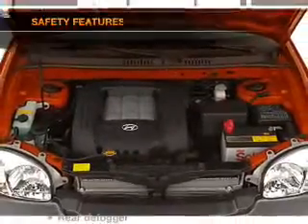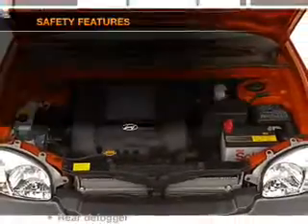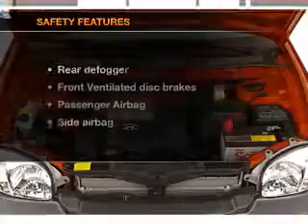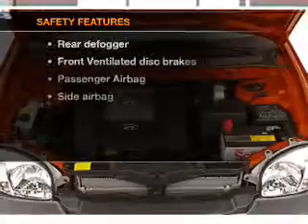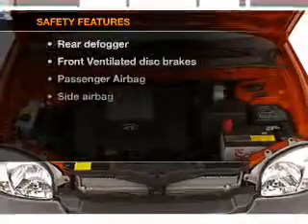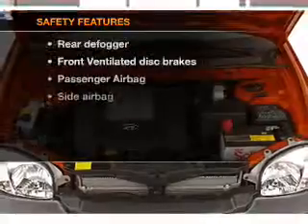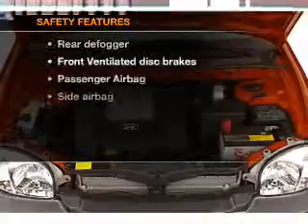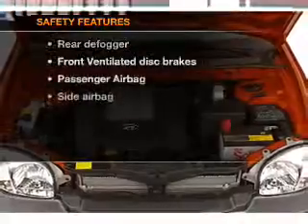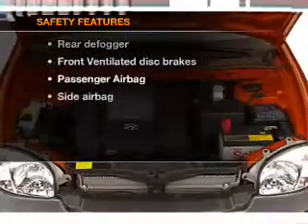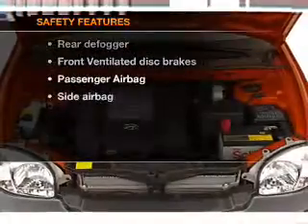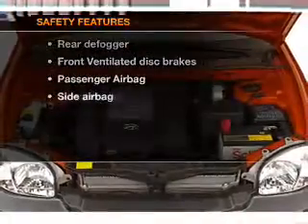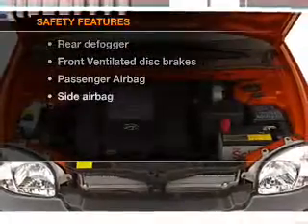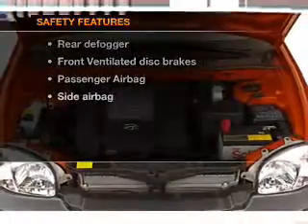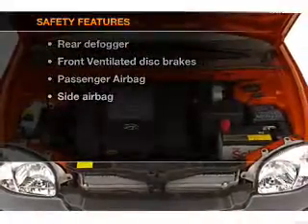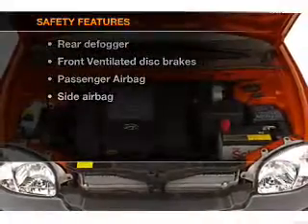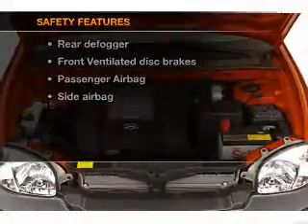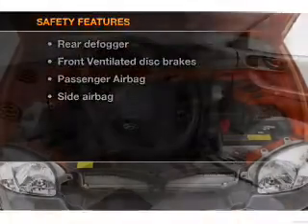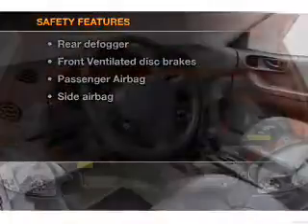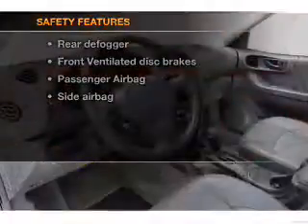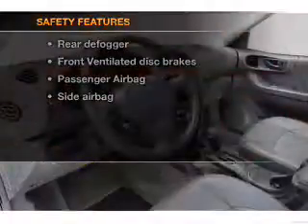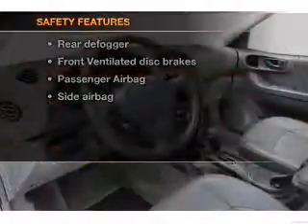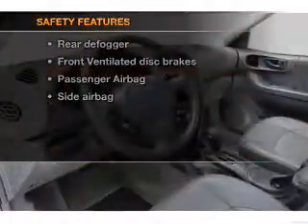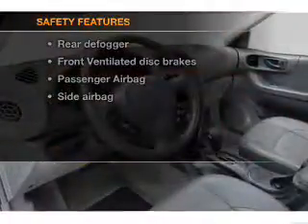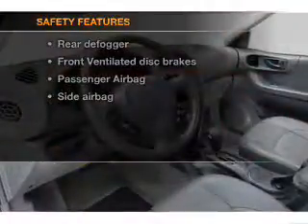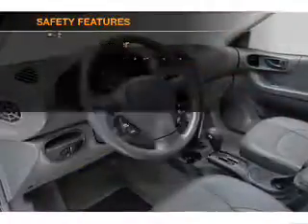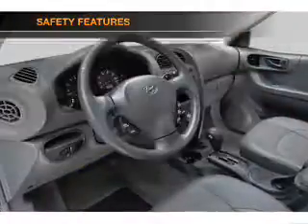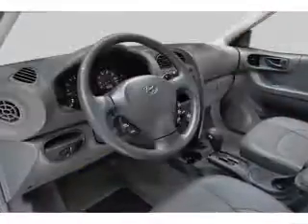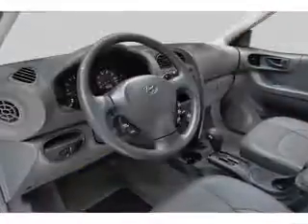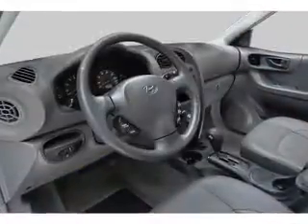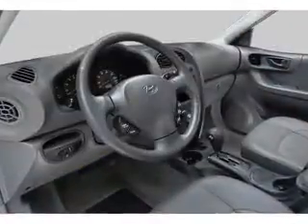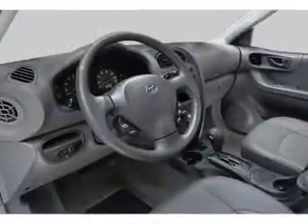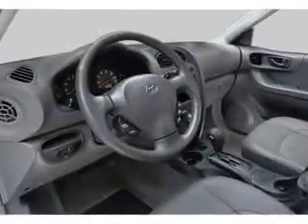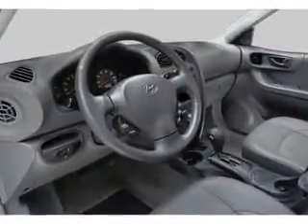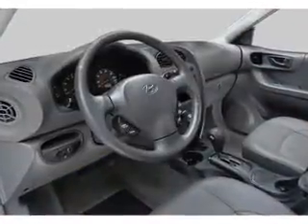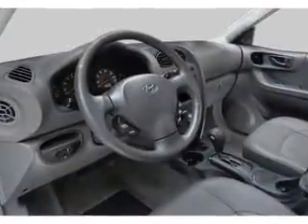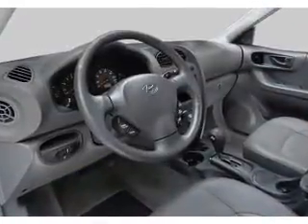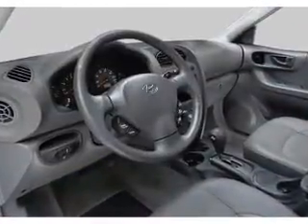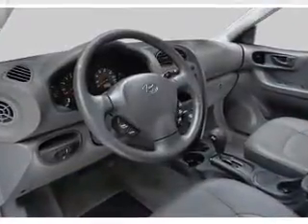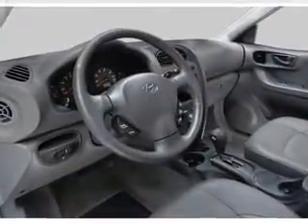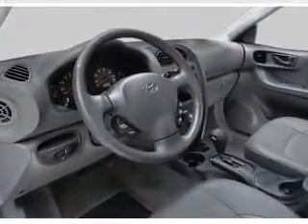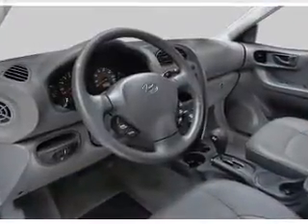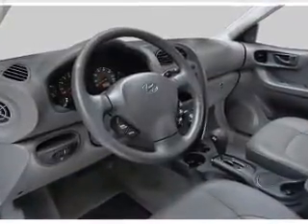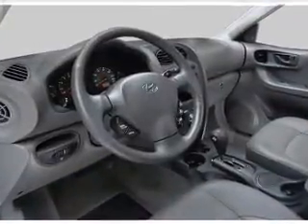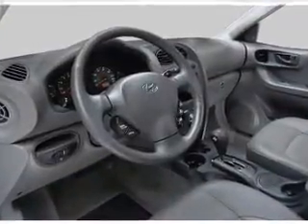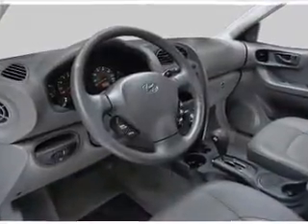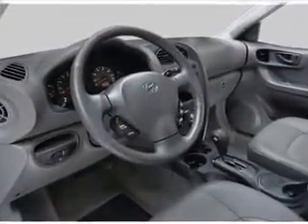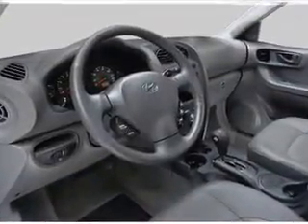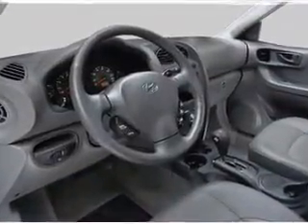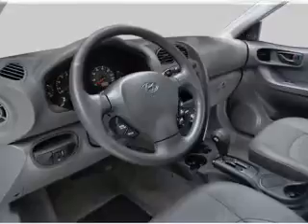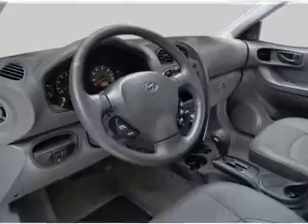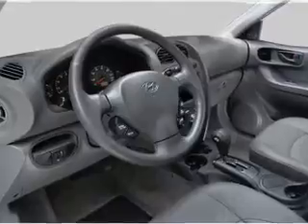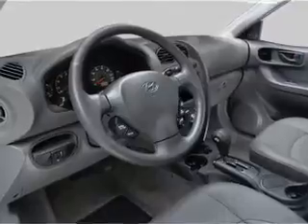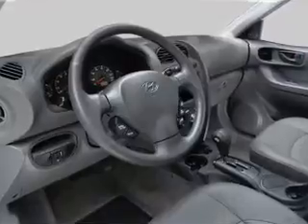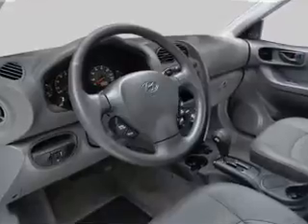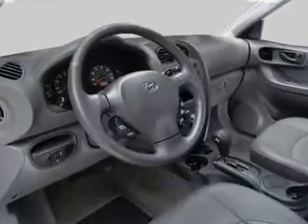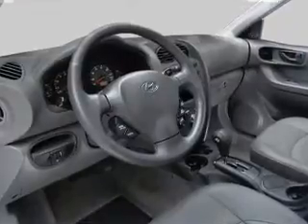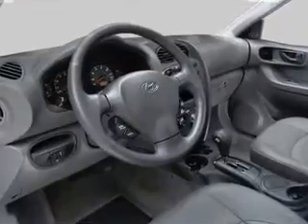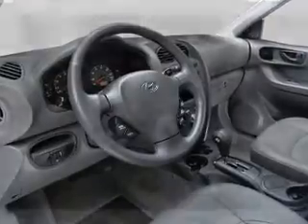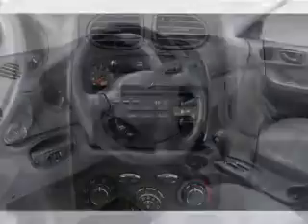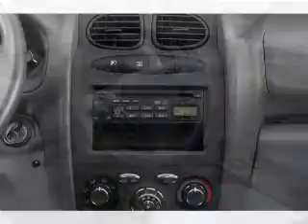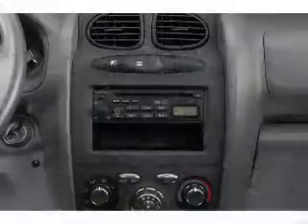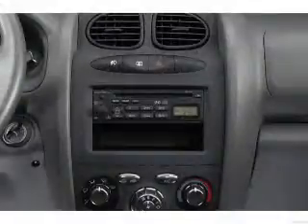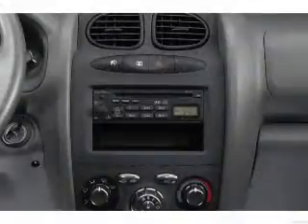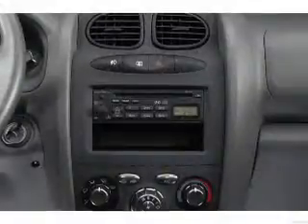And for your peace of mind, the following safety equipment is included: front ventilated disc brakes, passenger airbag, side airbag.